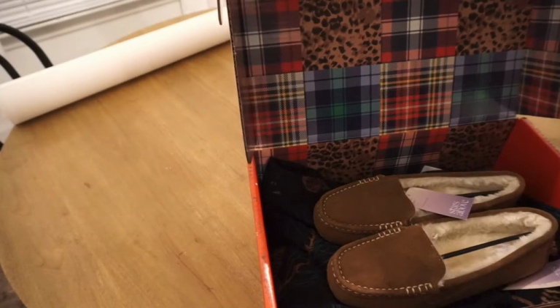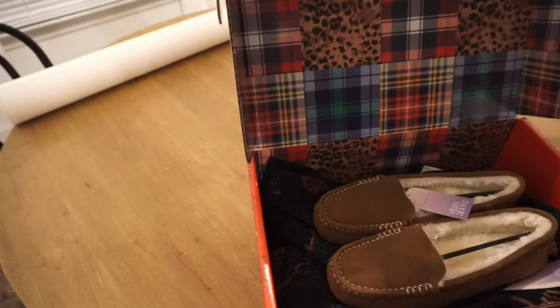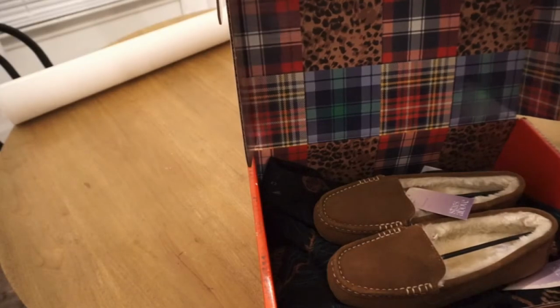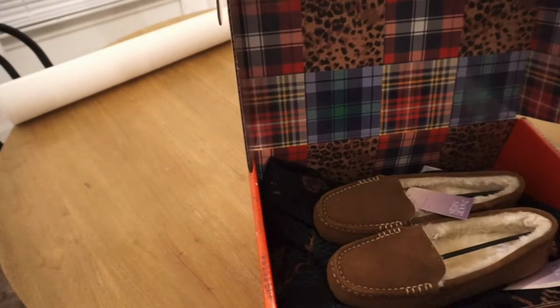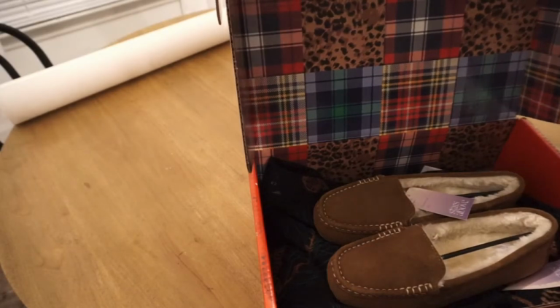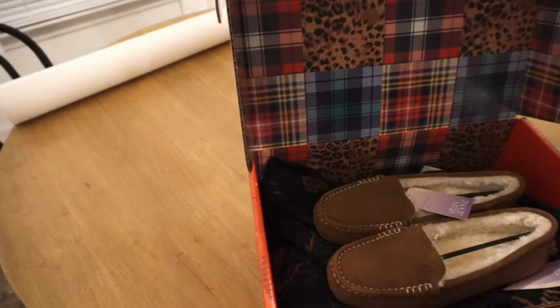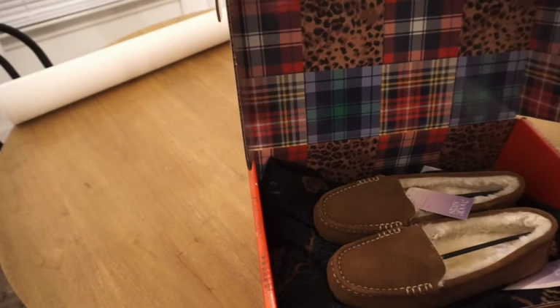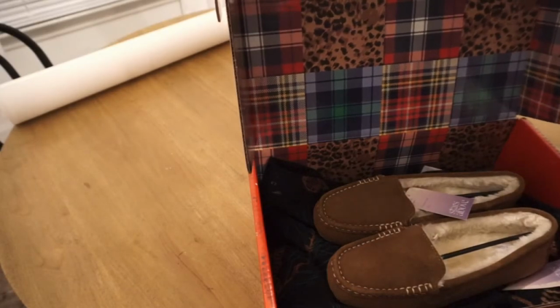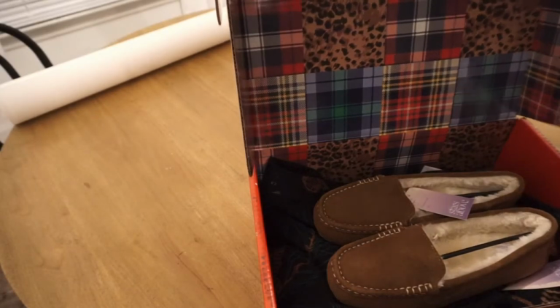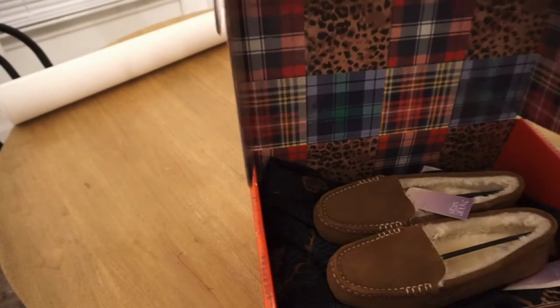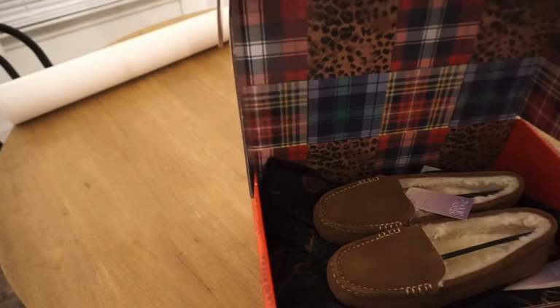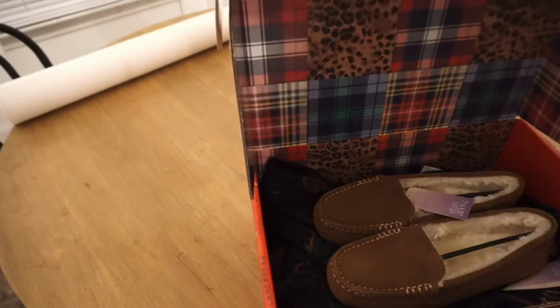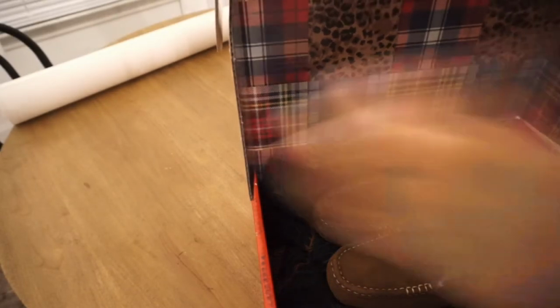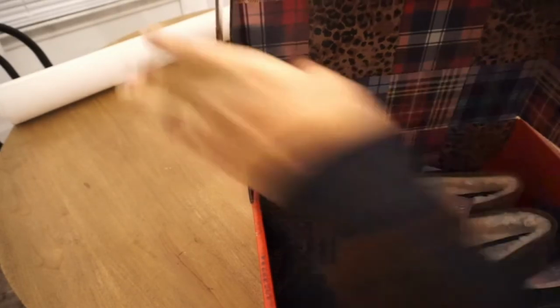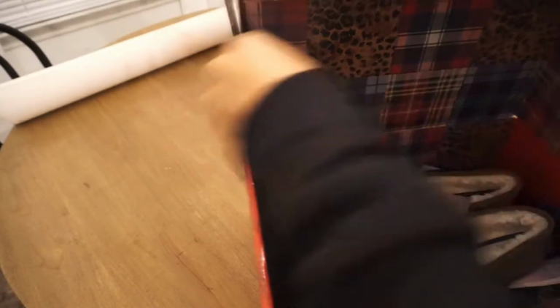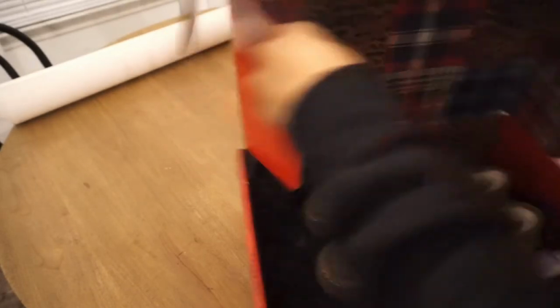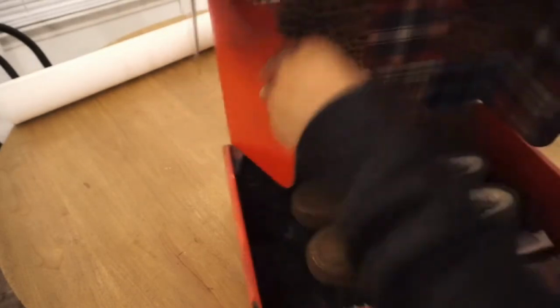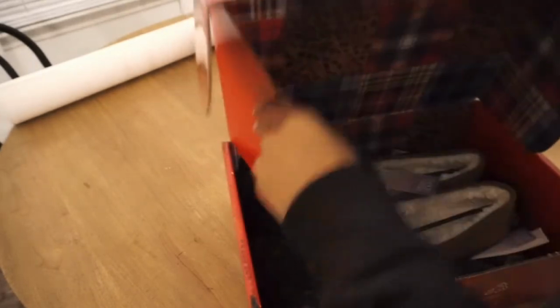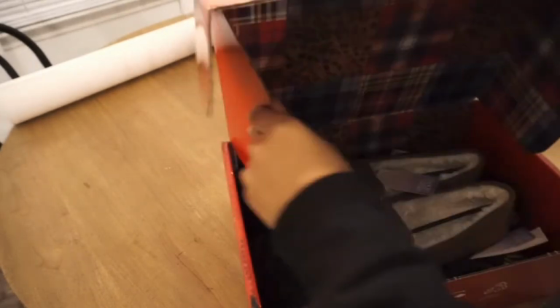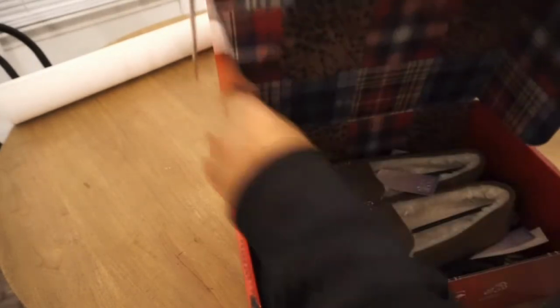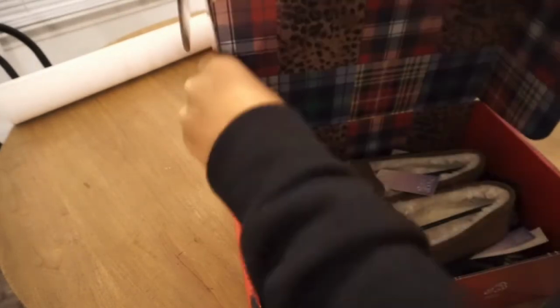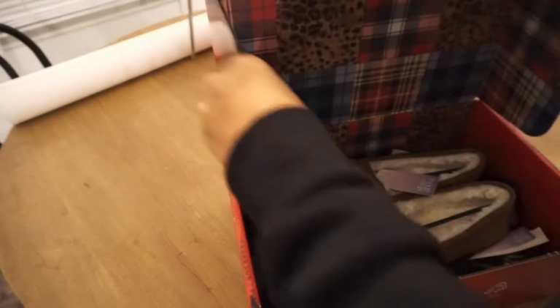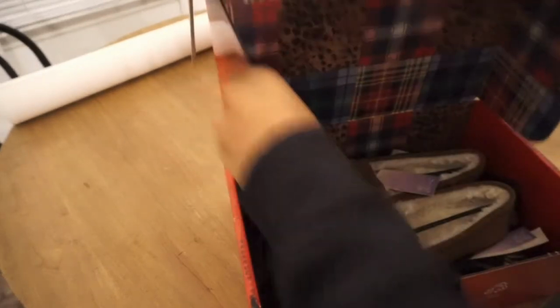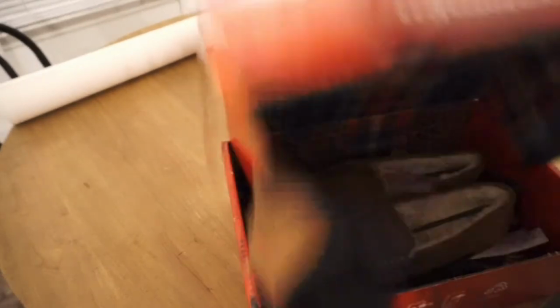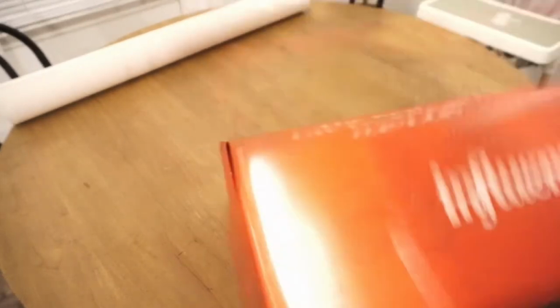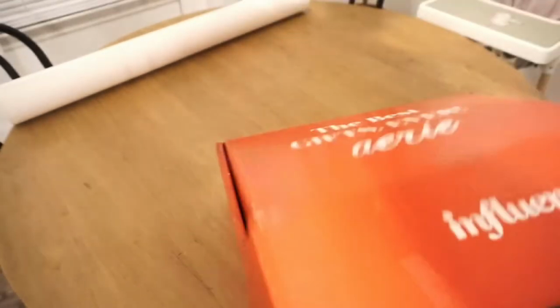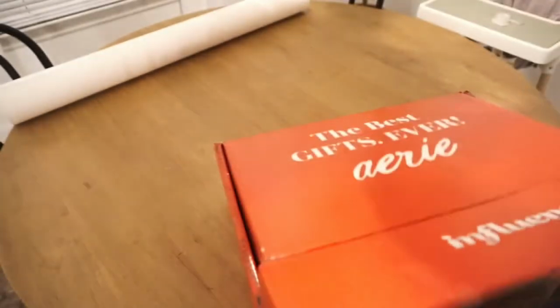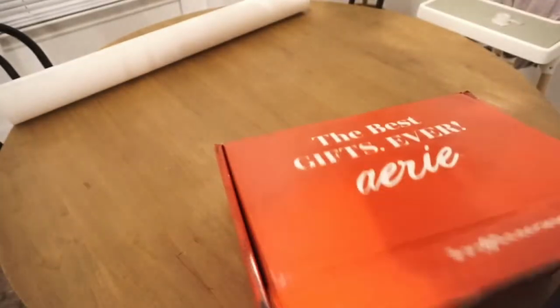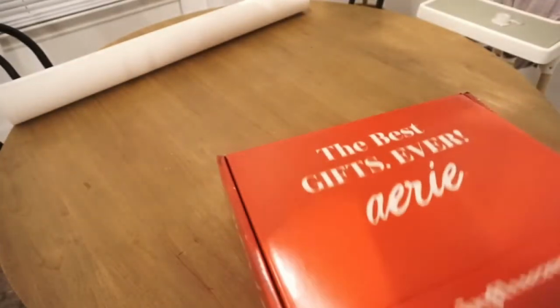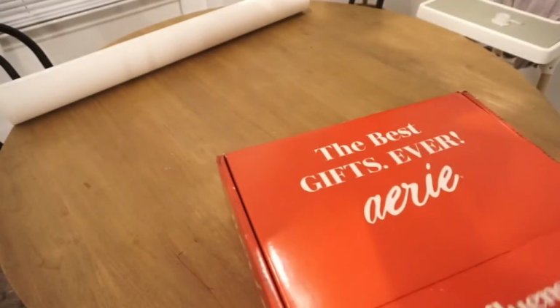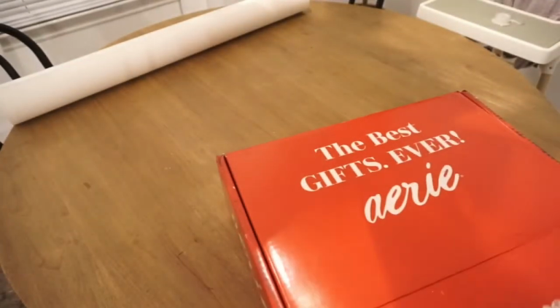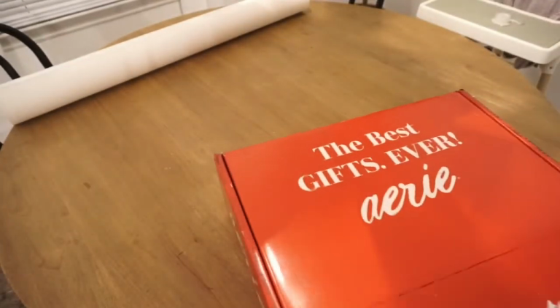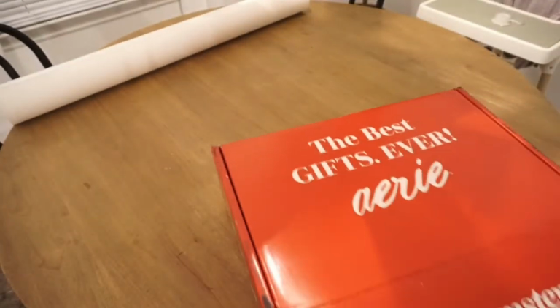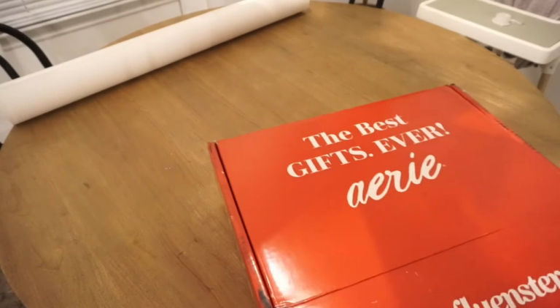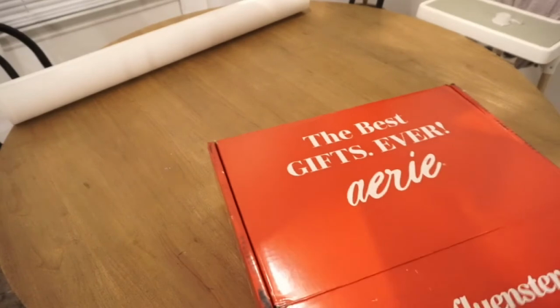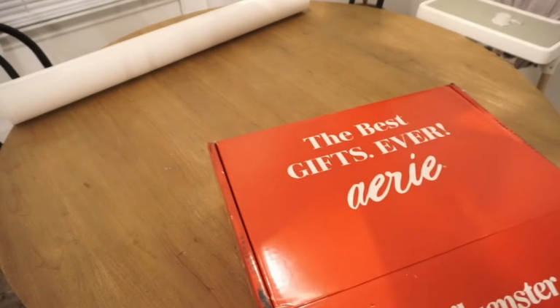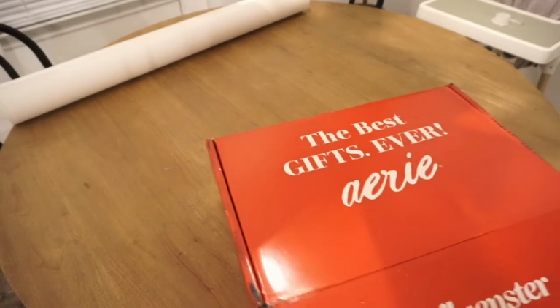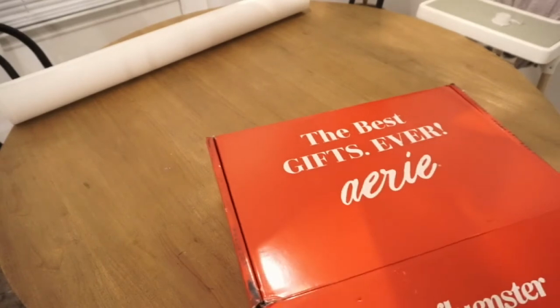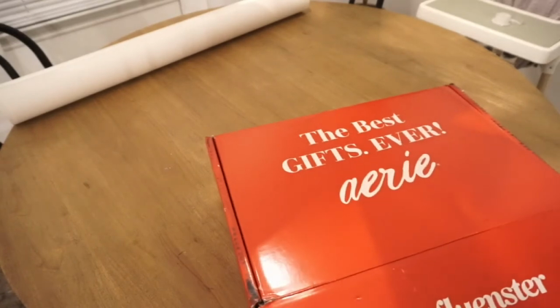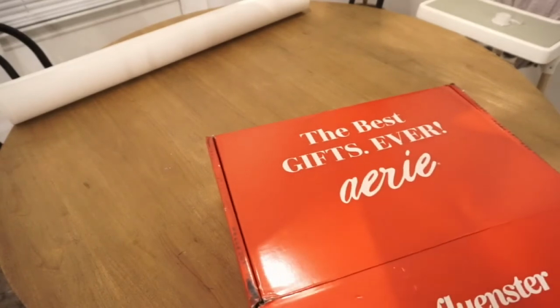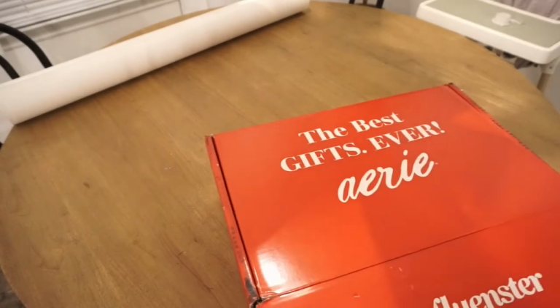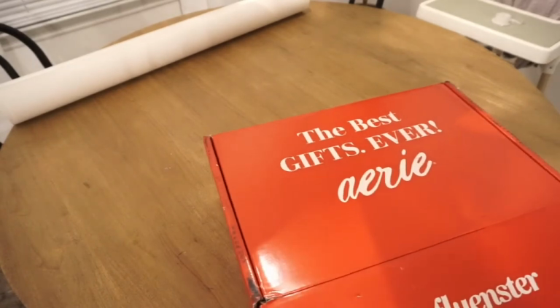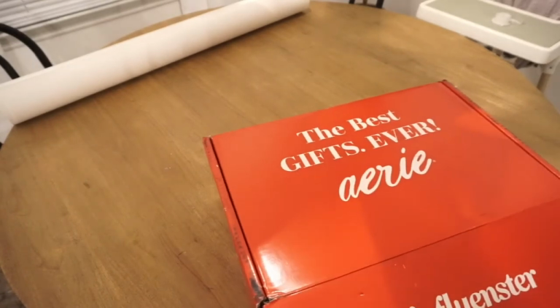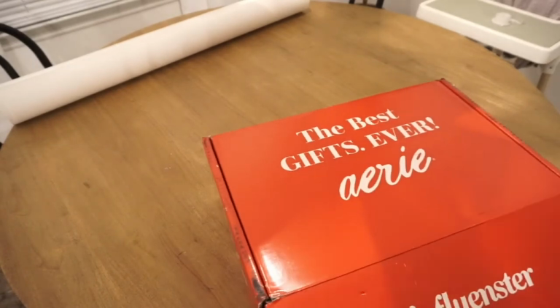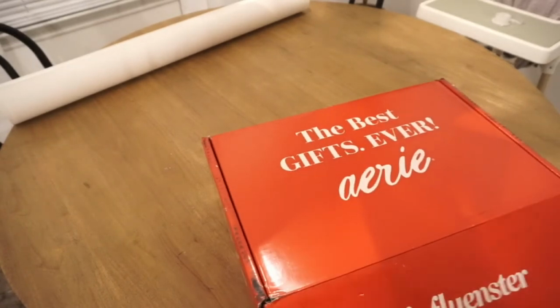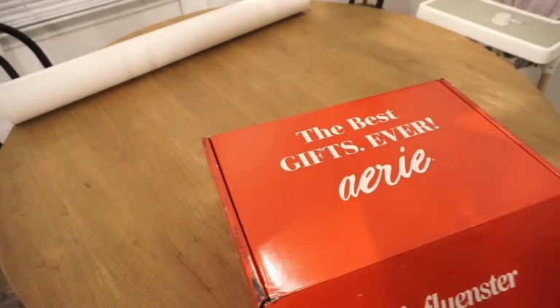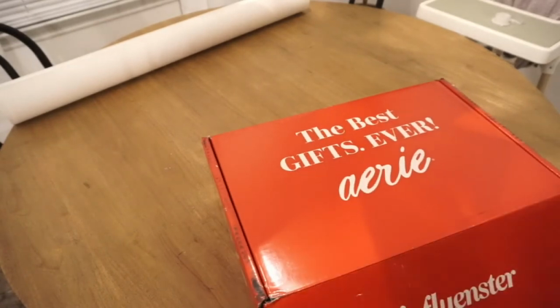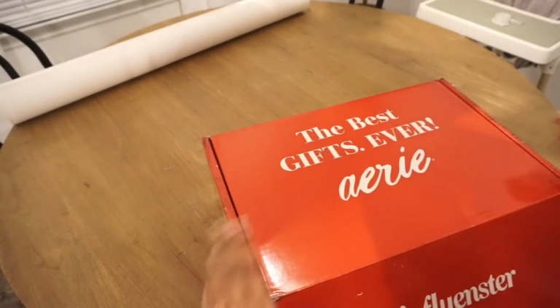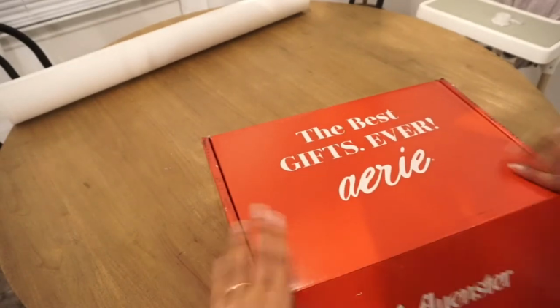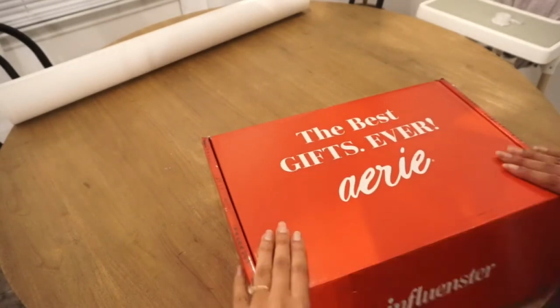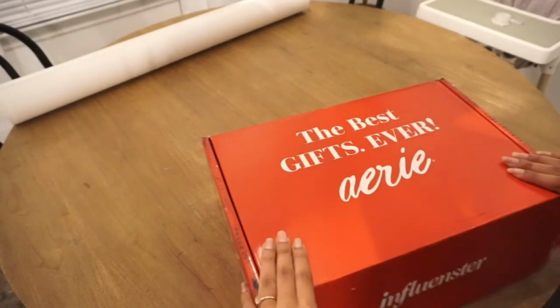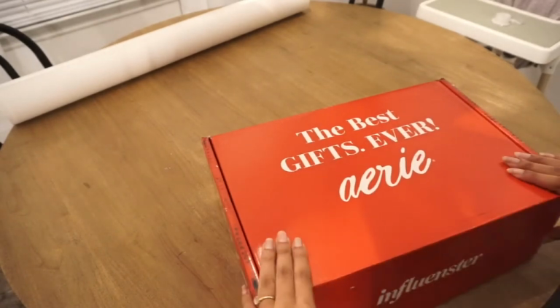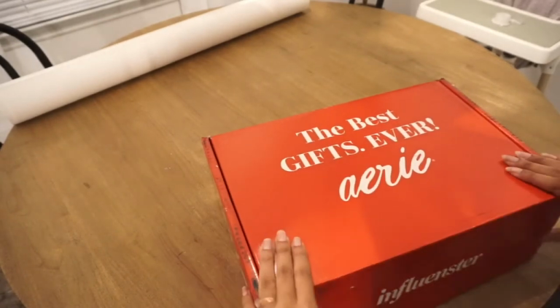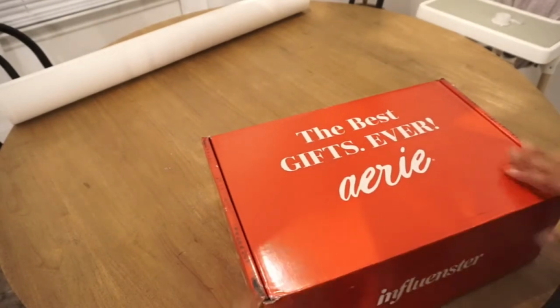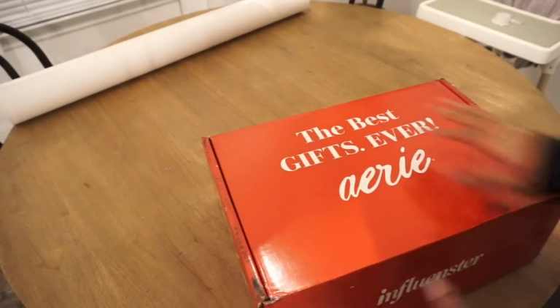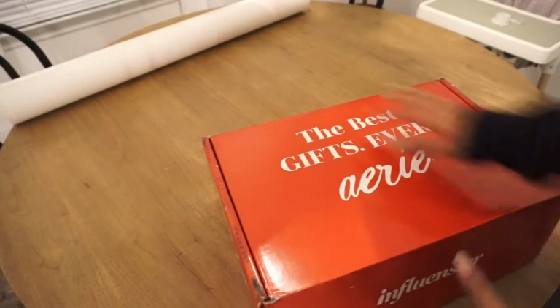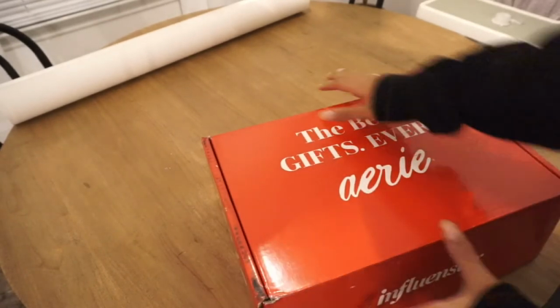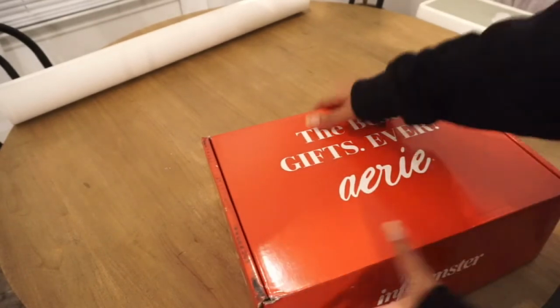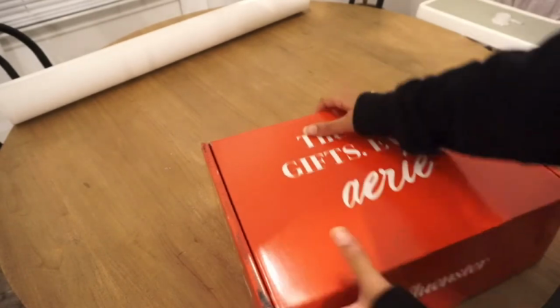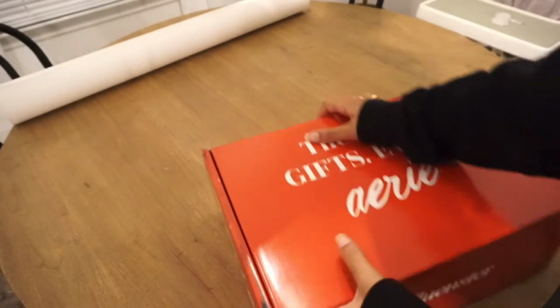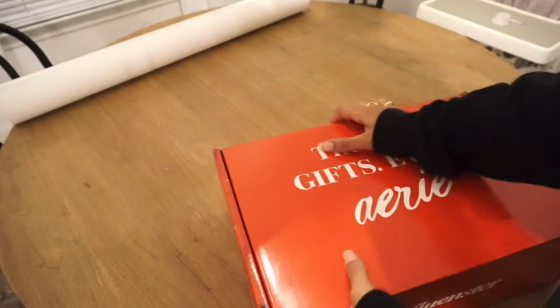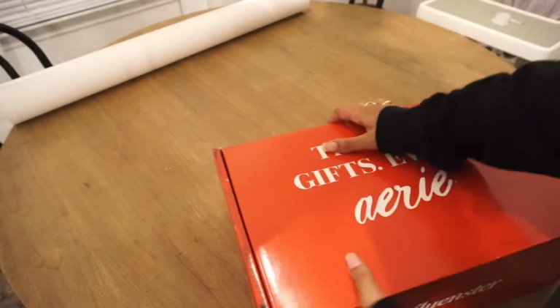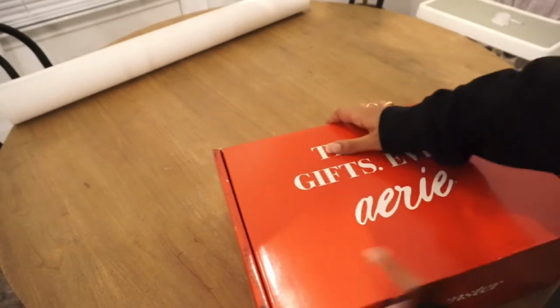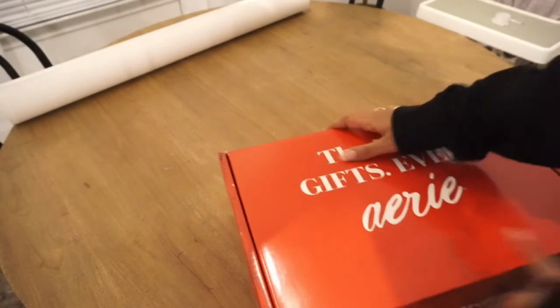I want to try wrapping this a little bit different. This is just a box from a package that I got.